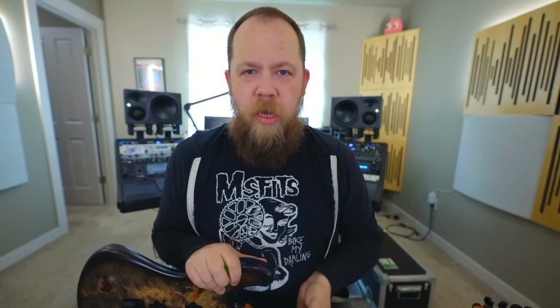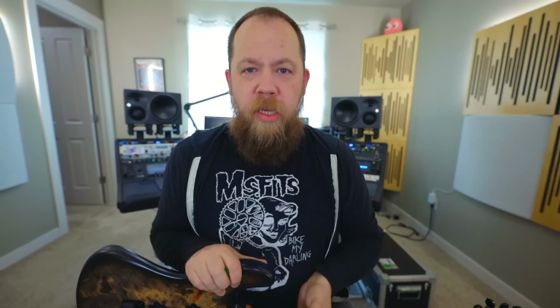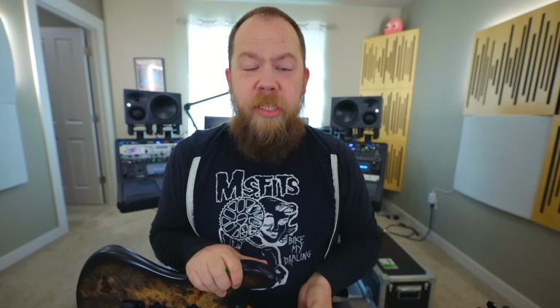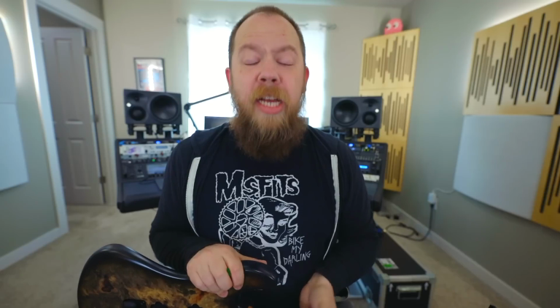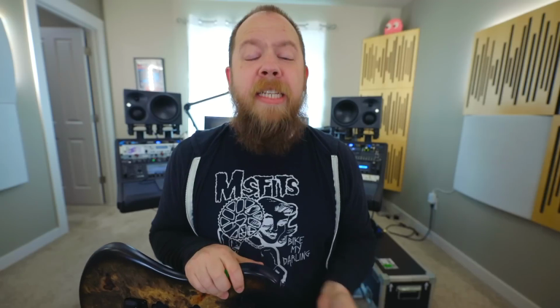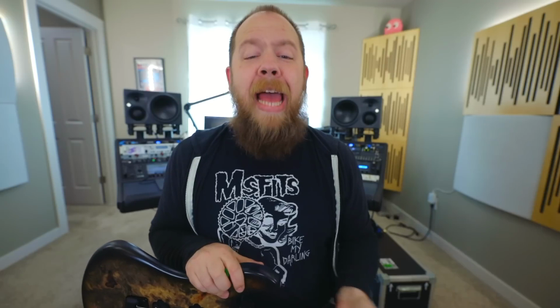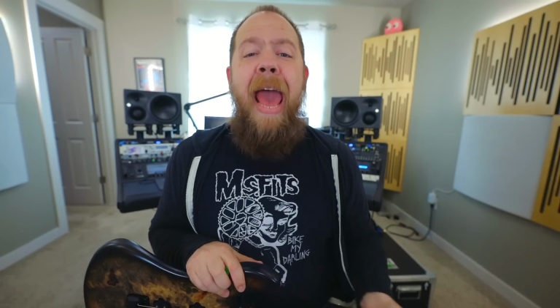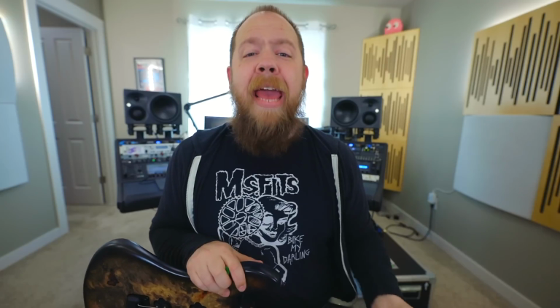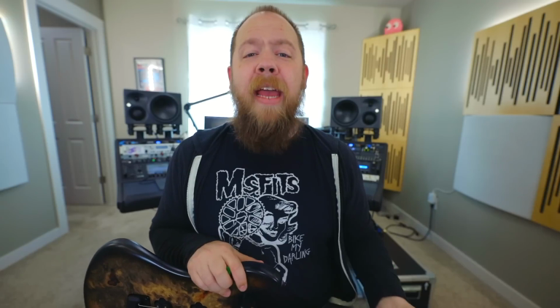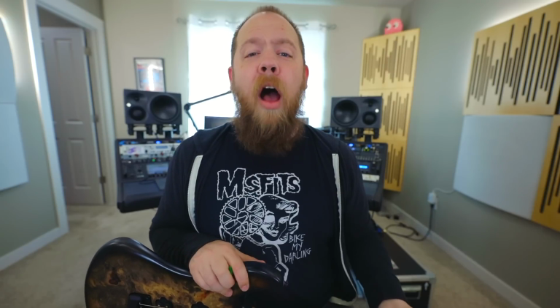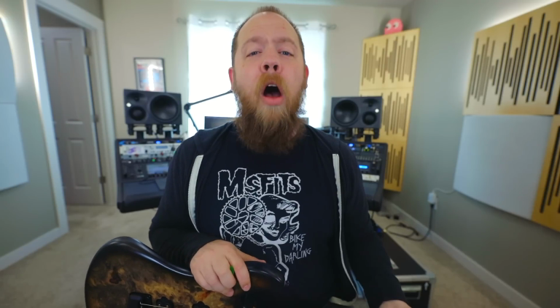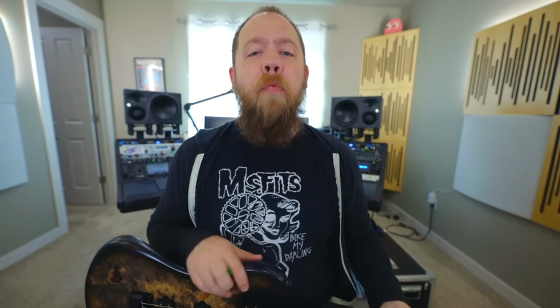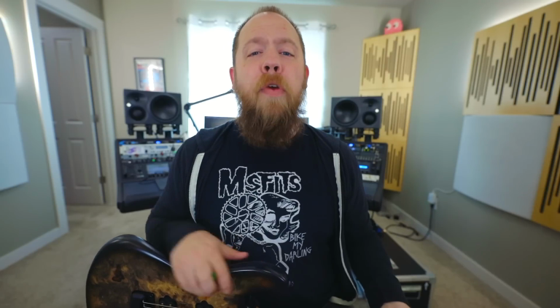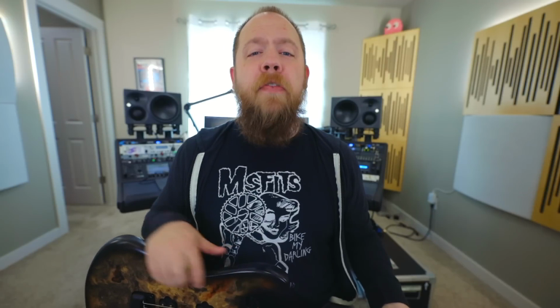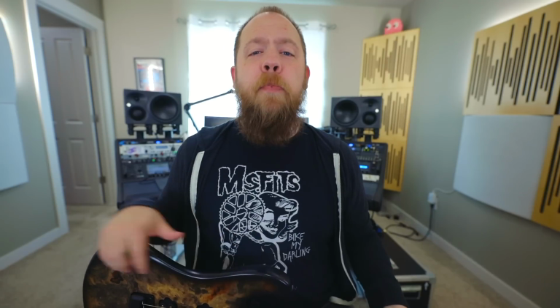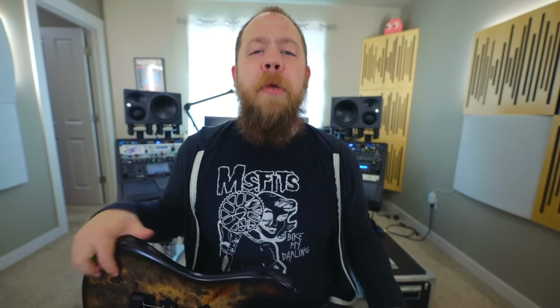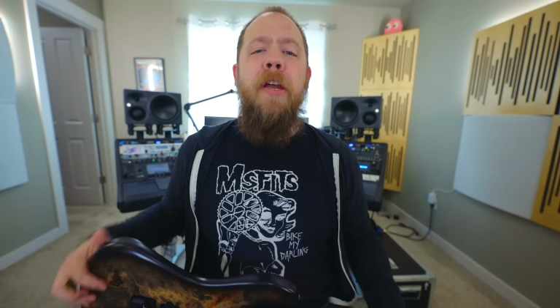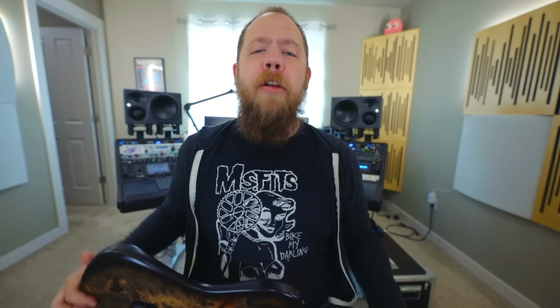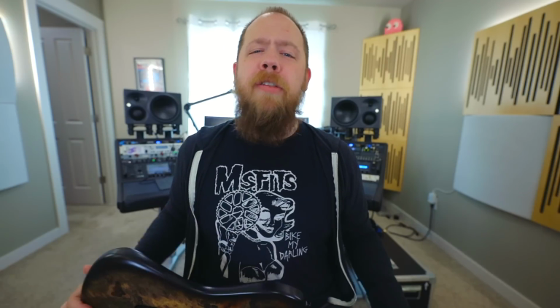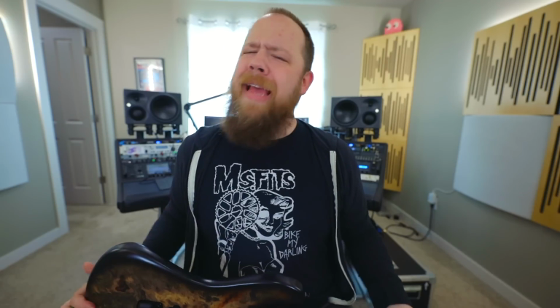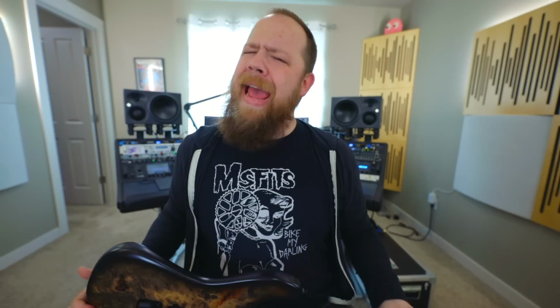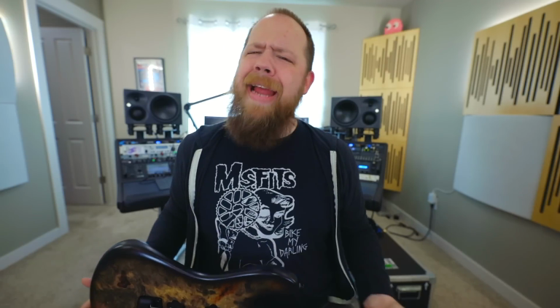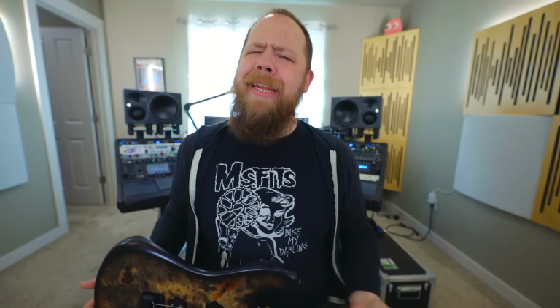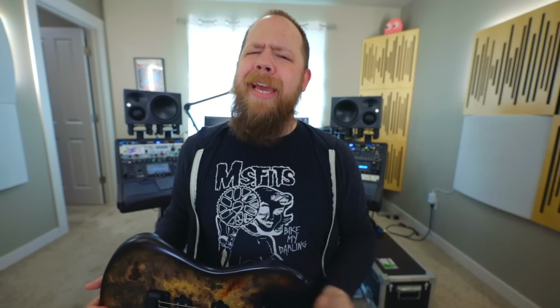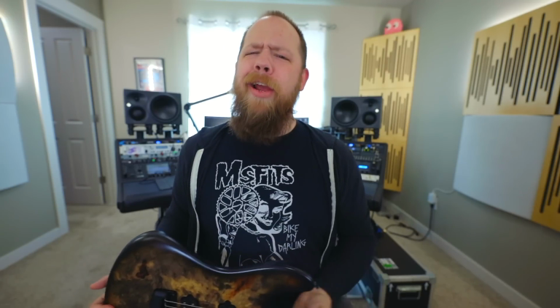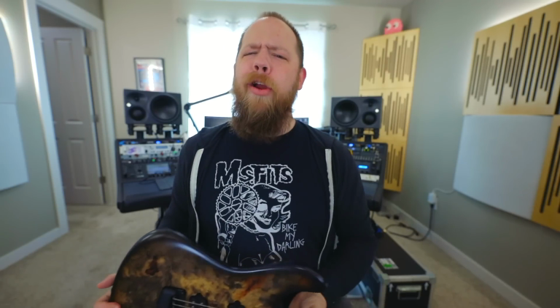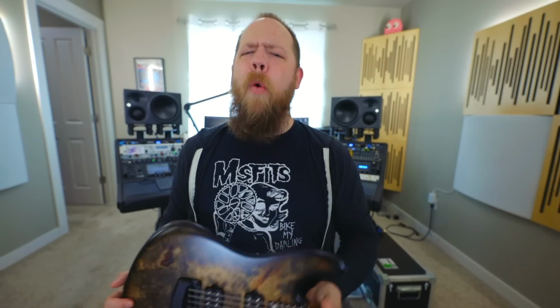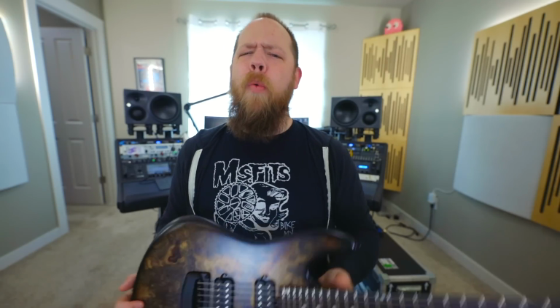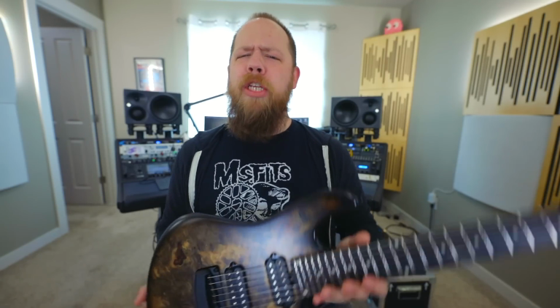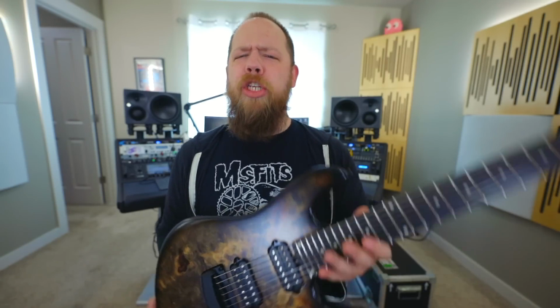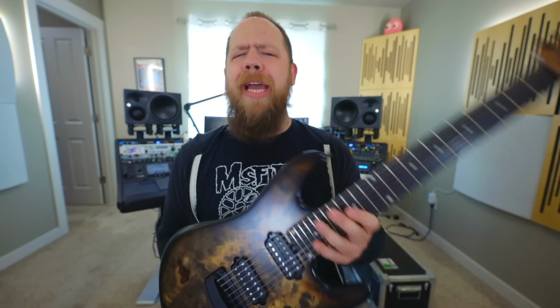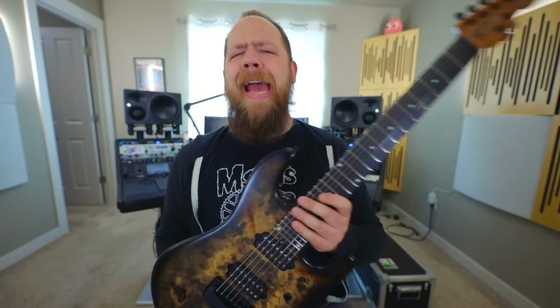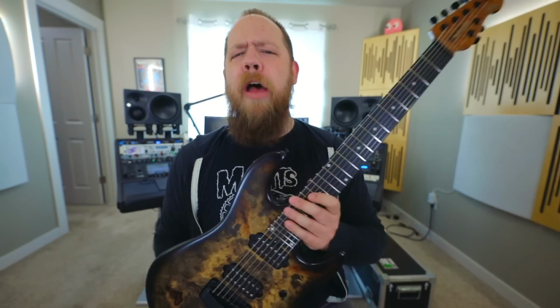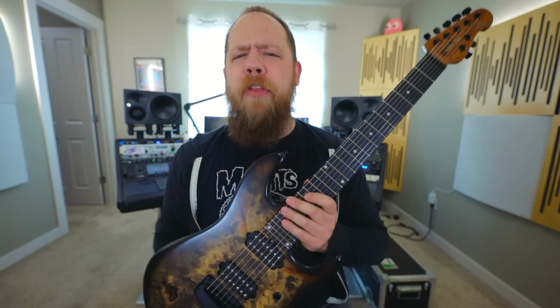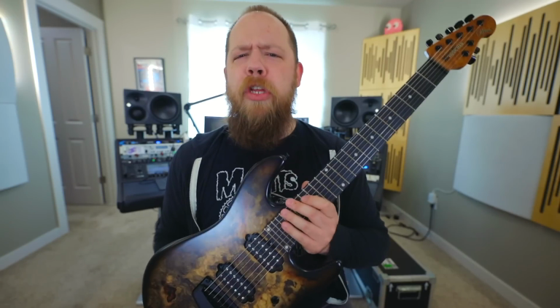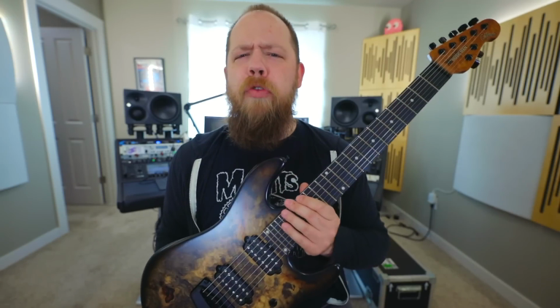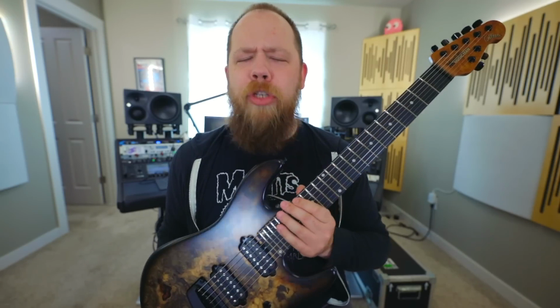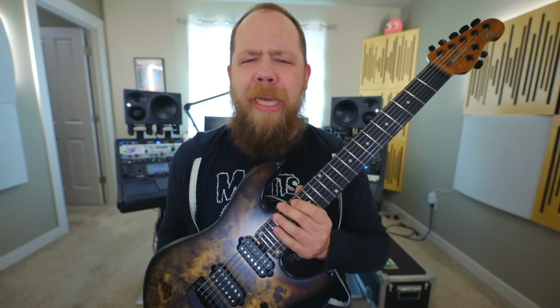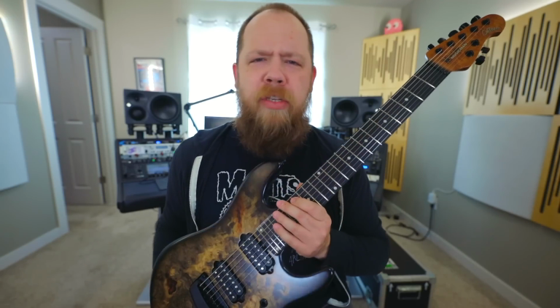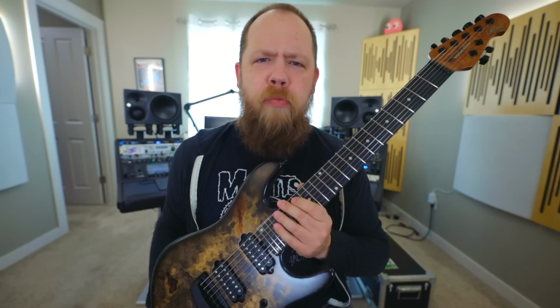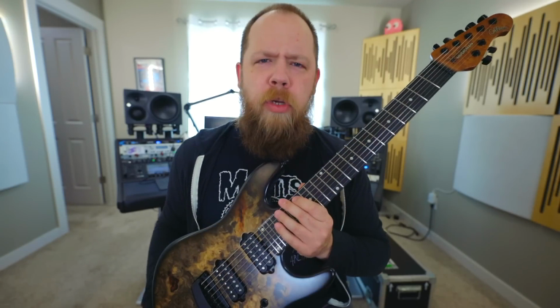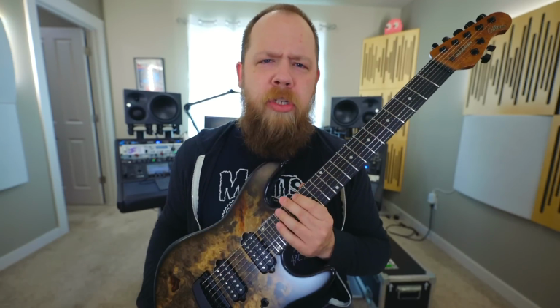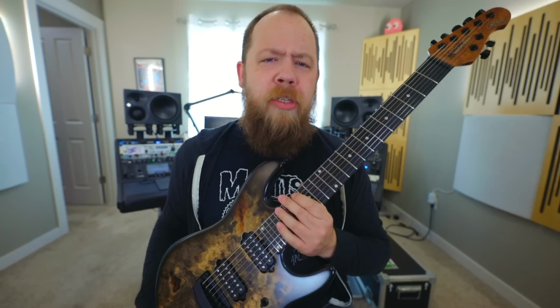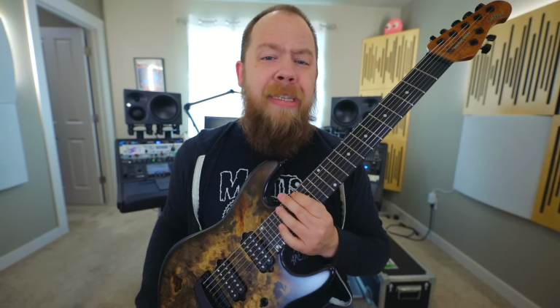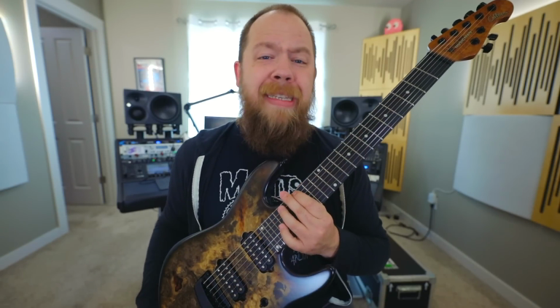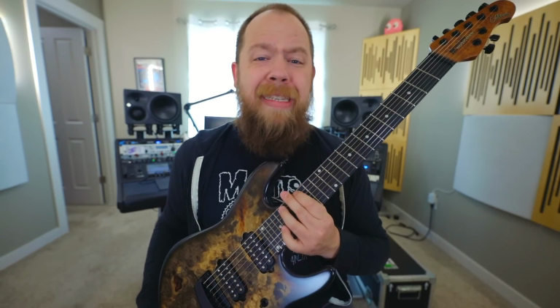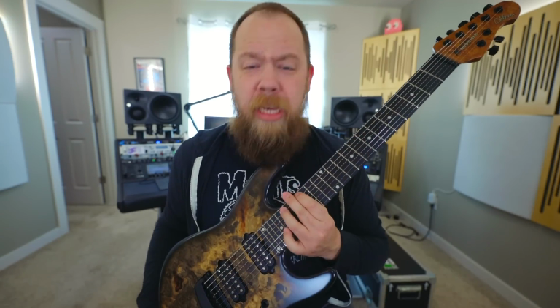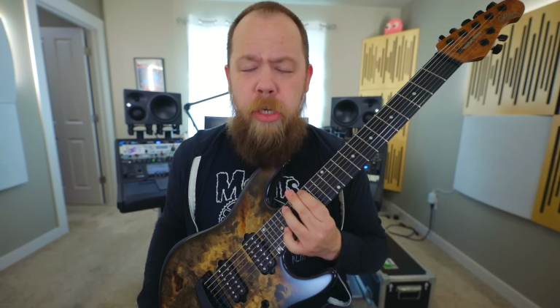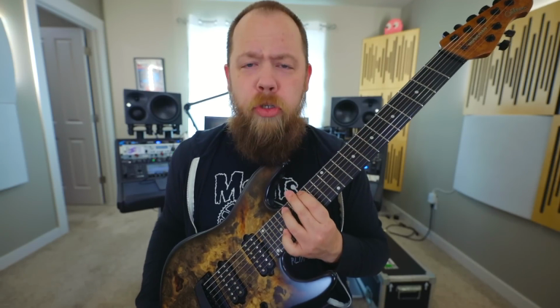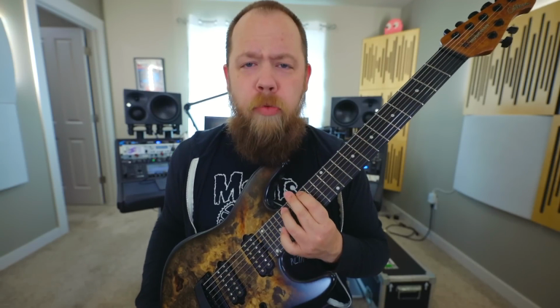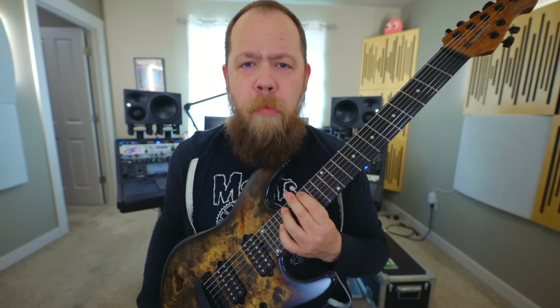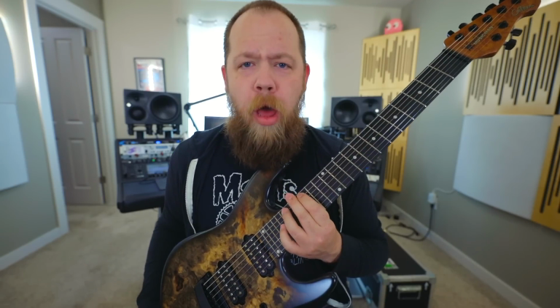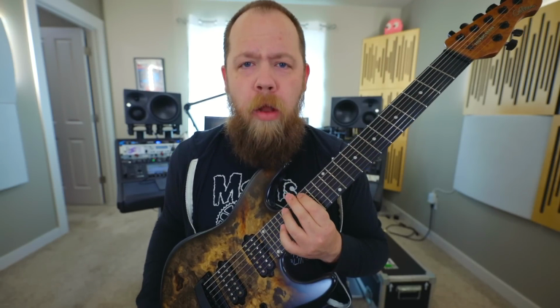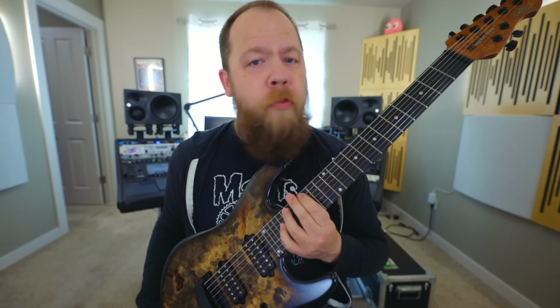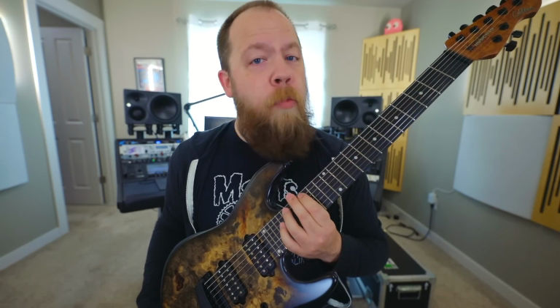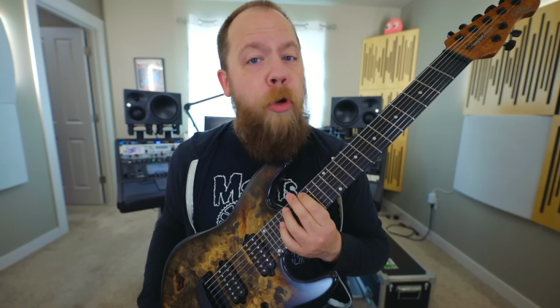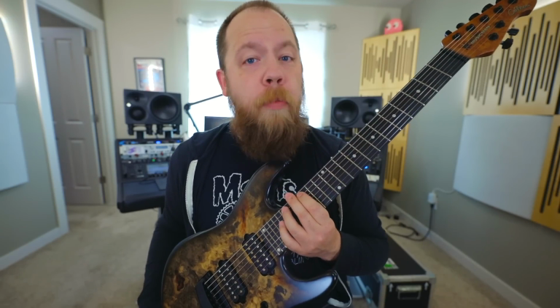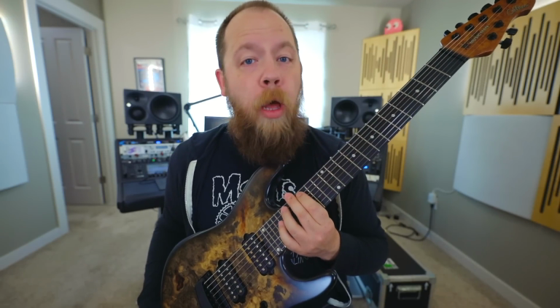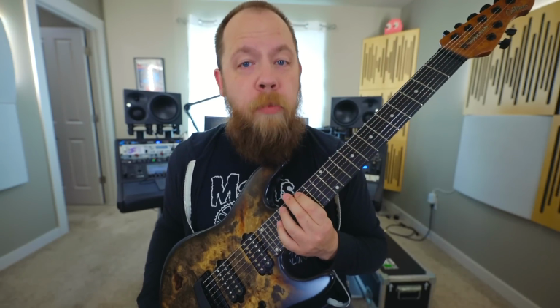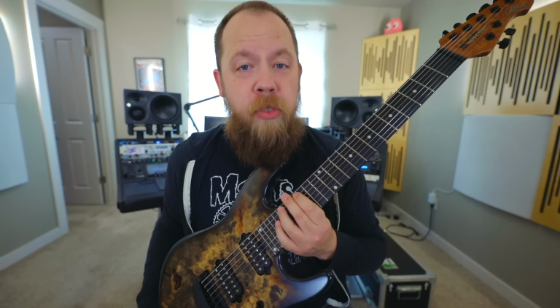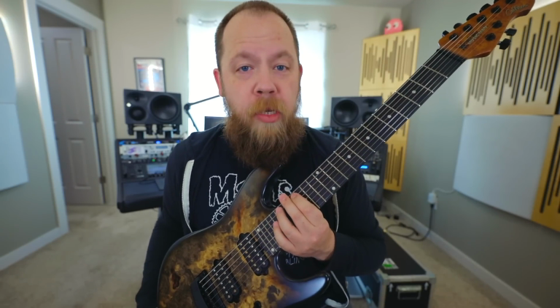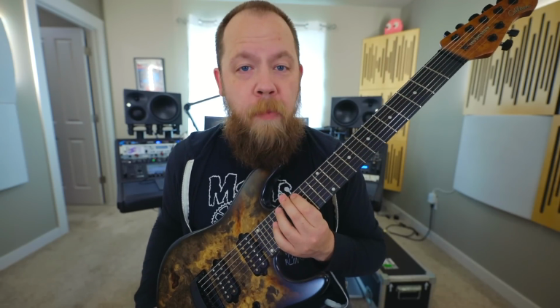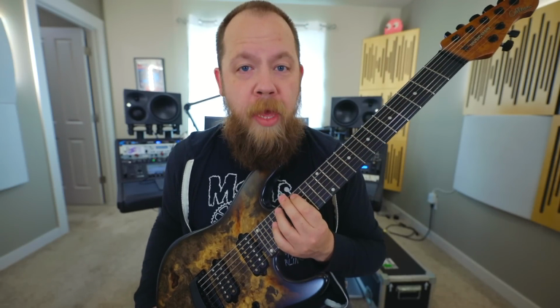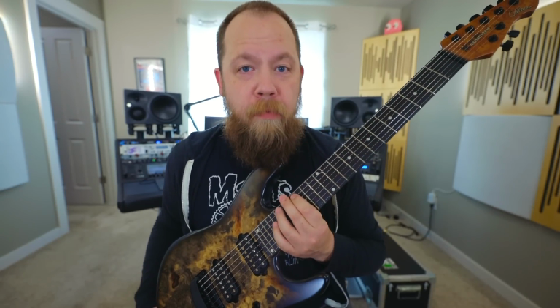Today on Riff's Beards and Gear, we check out the new Jason Richardson signature model from Ernie Ball Music Man.